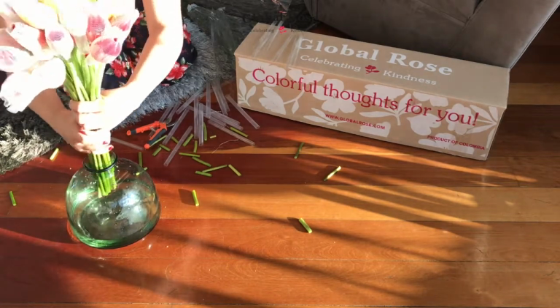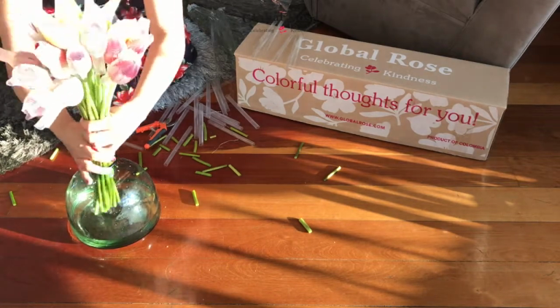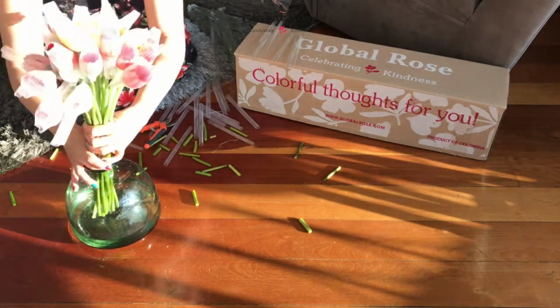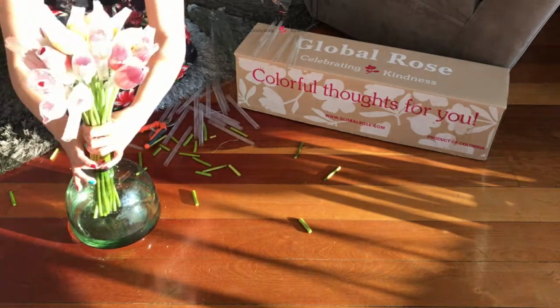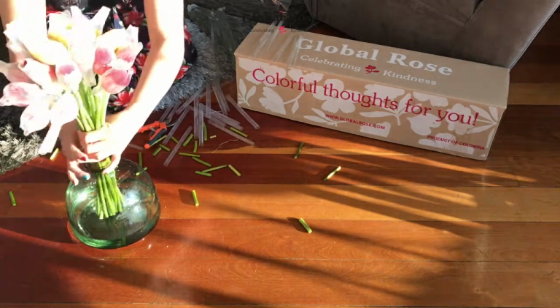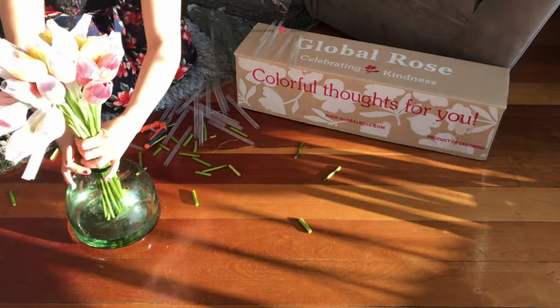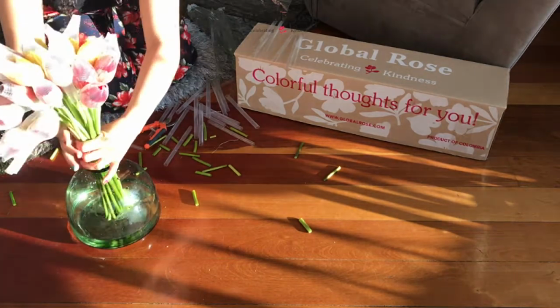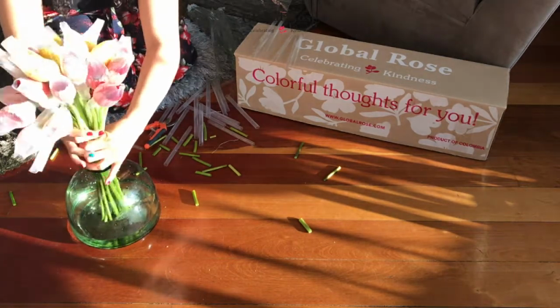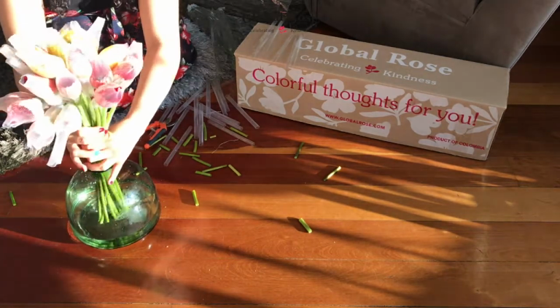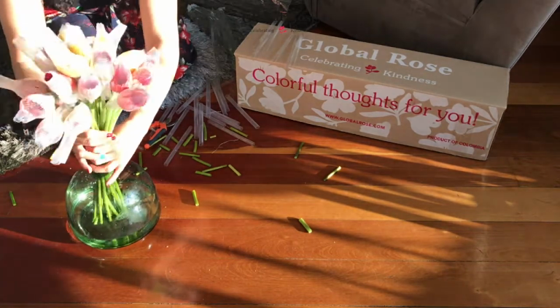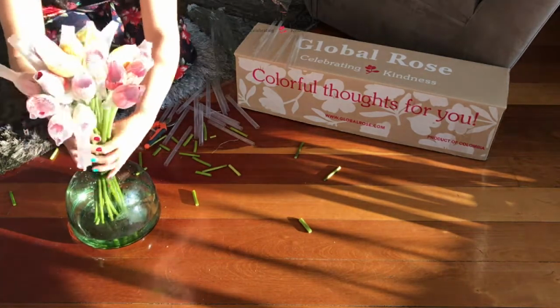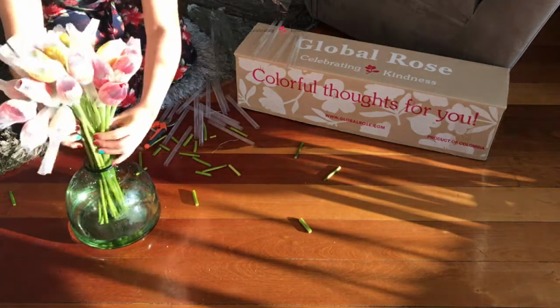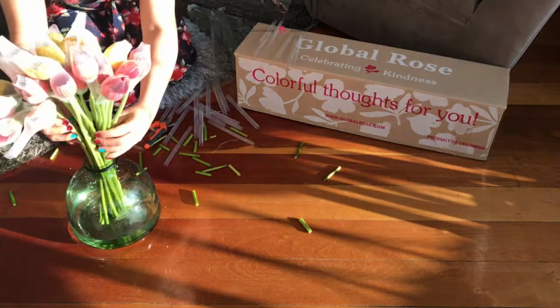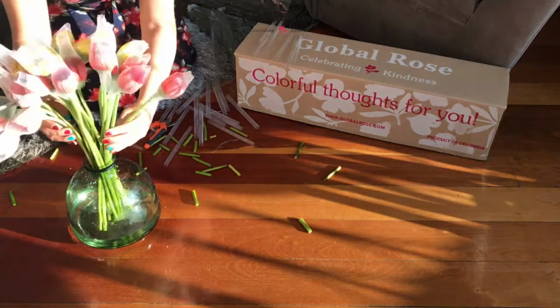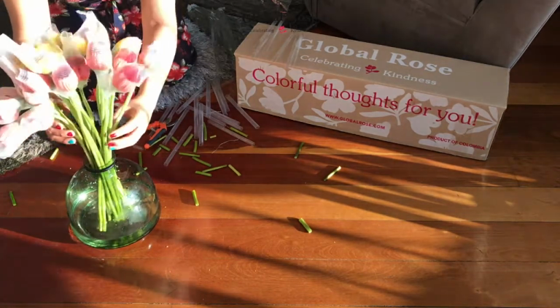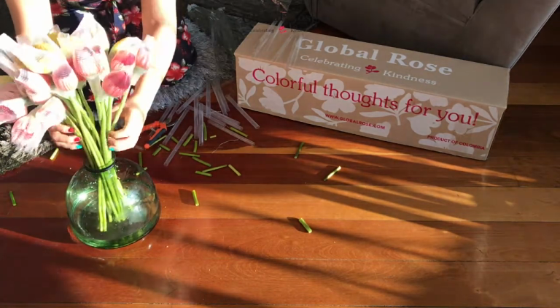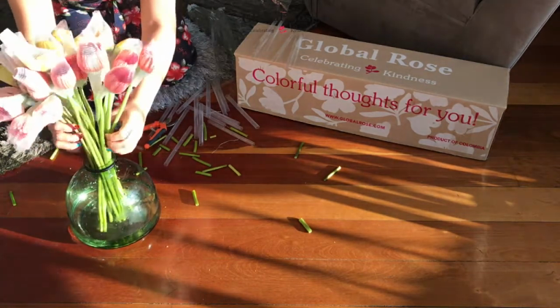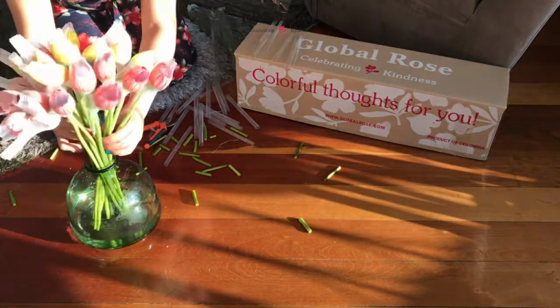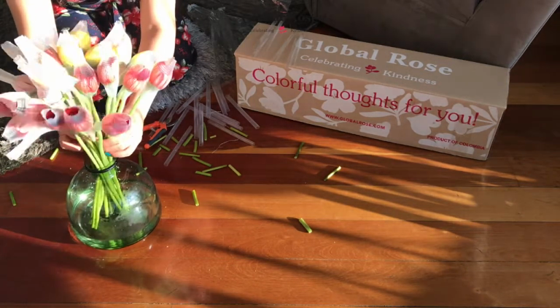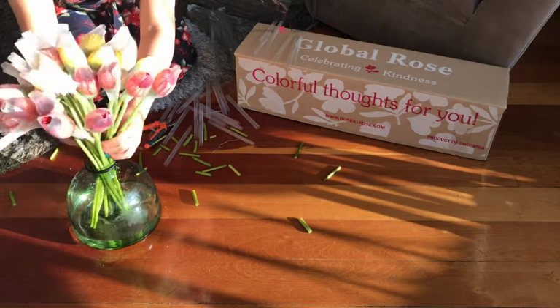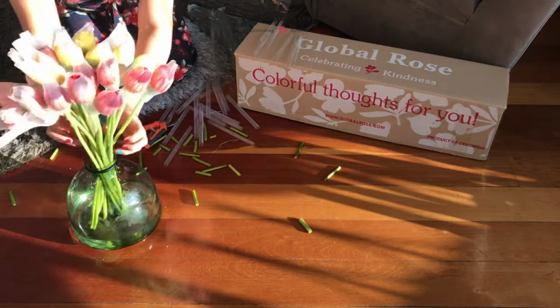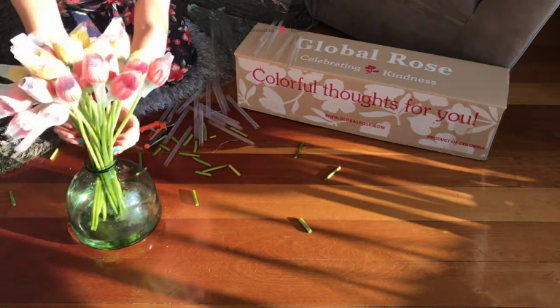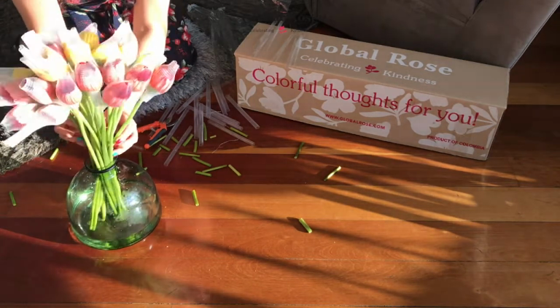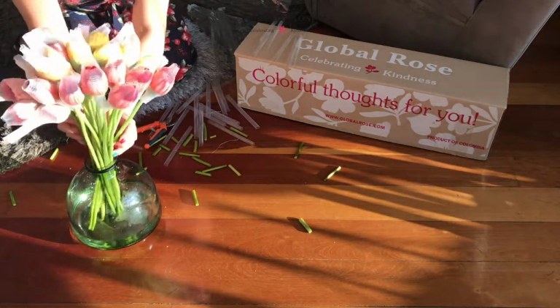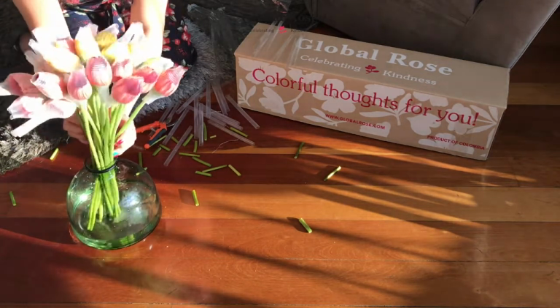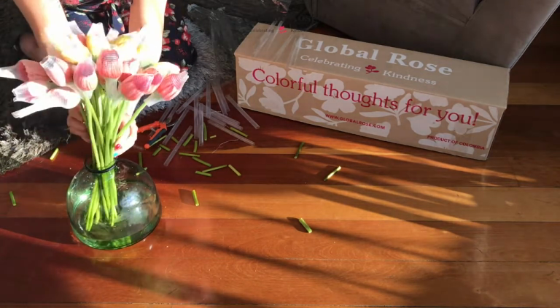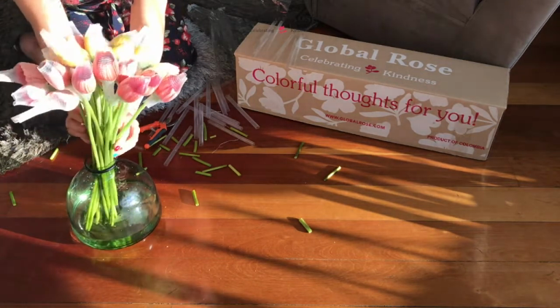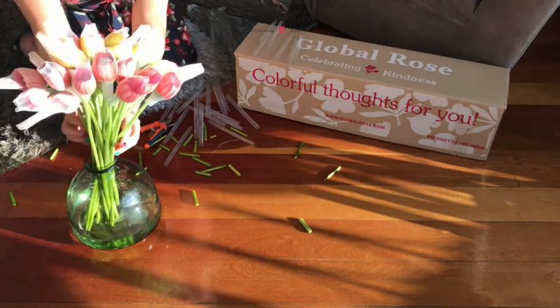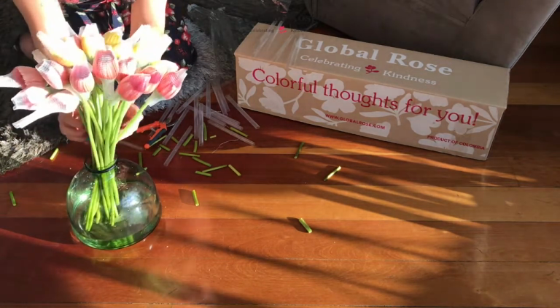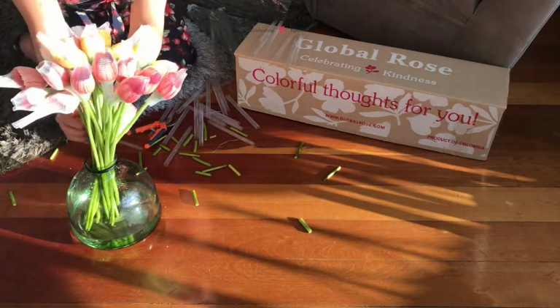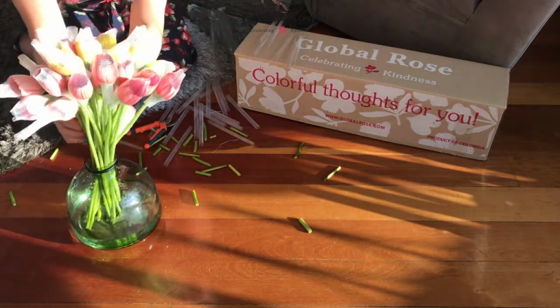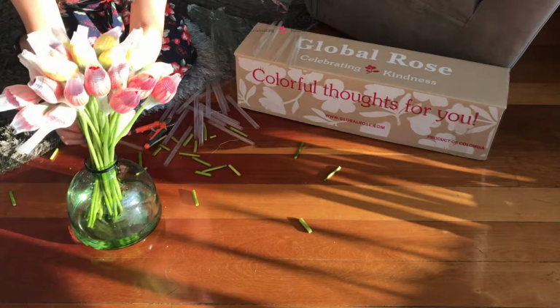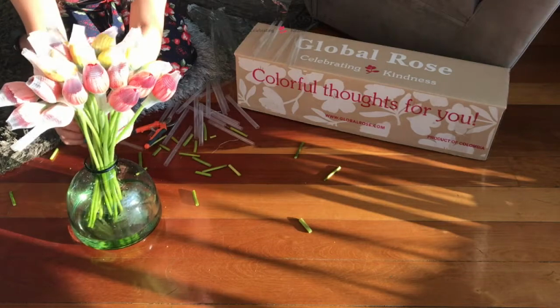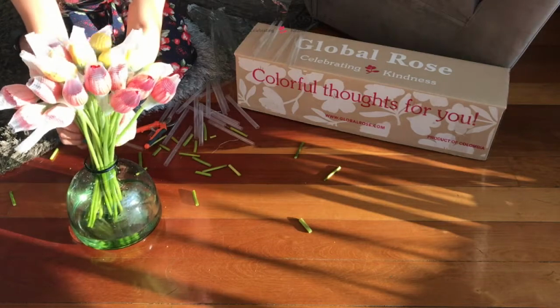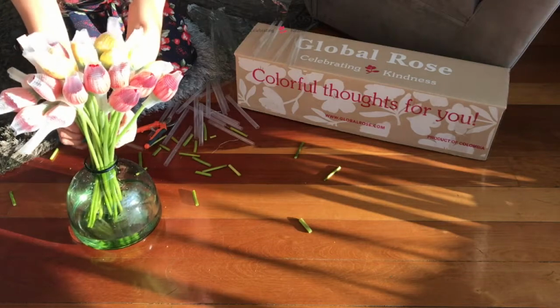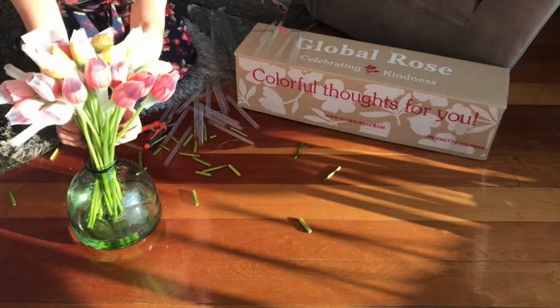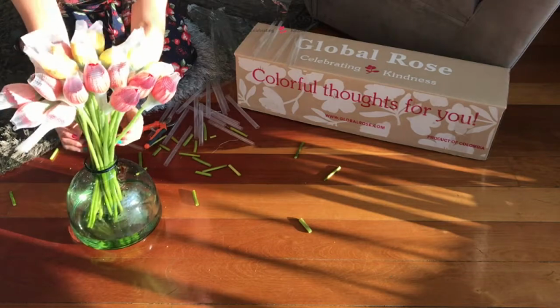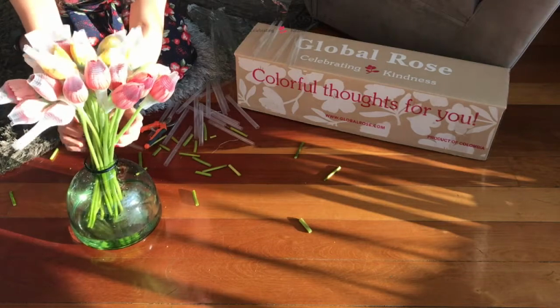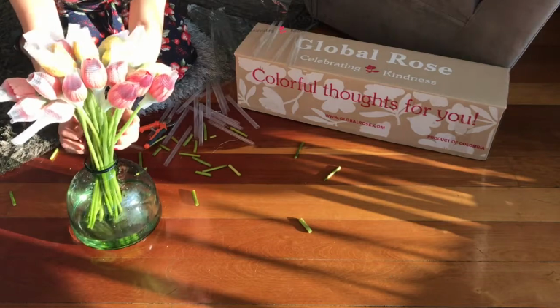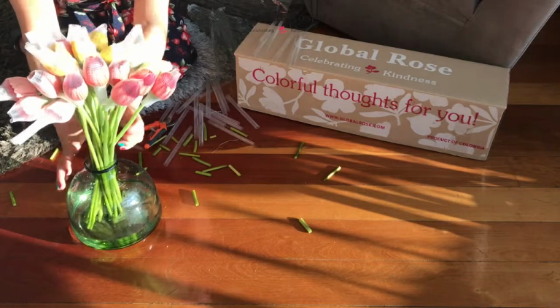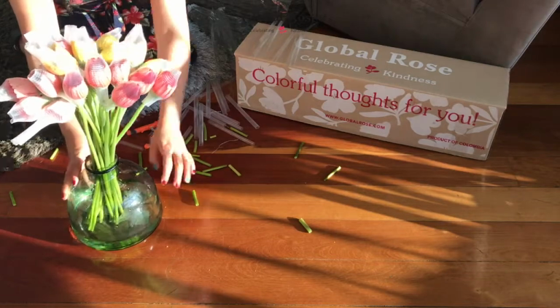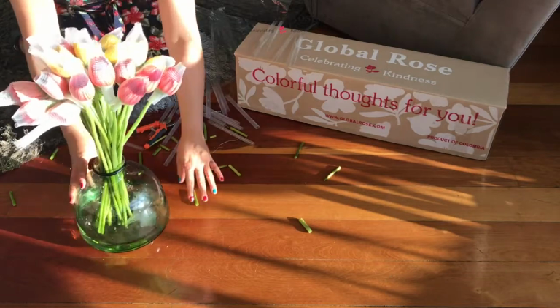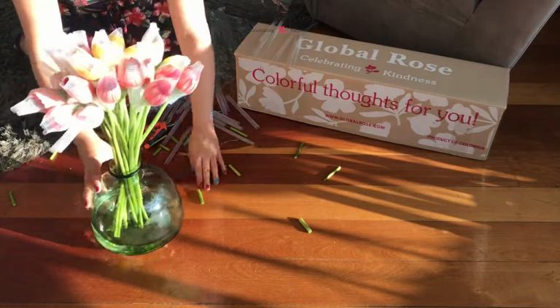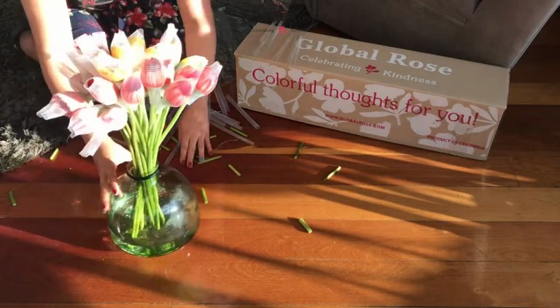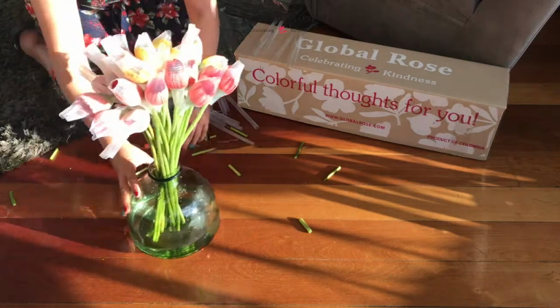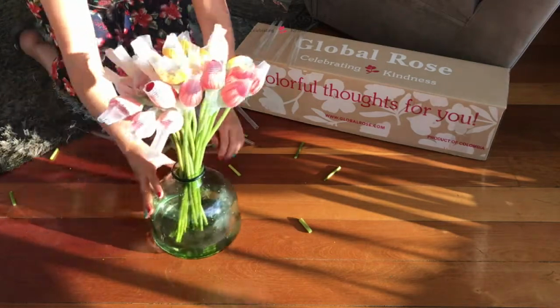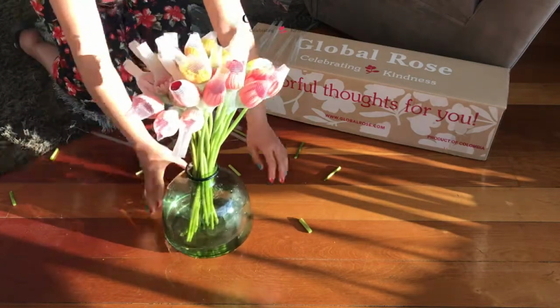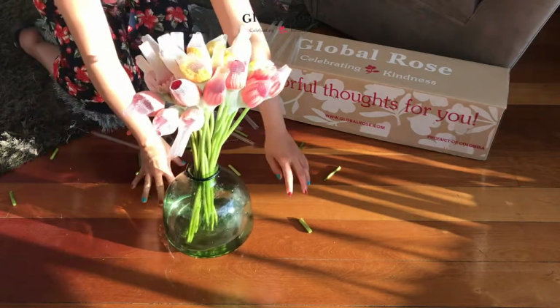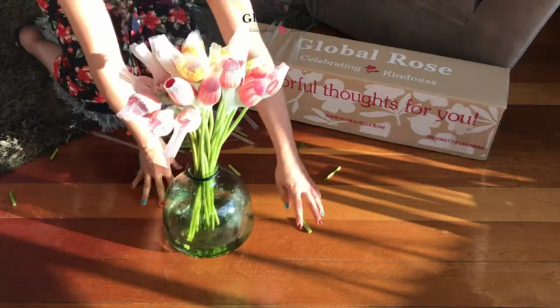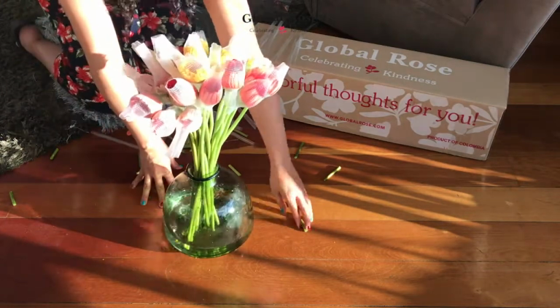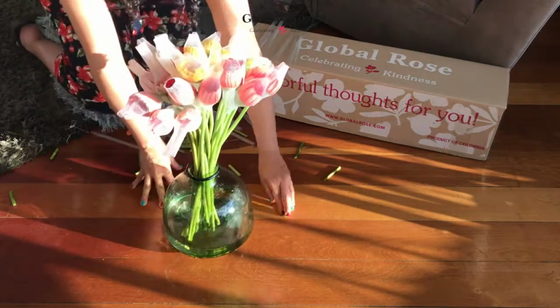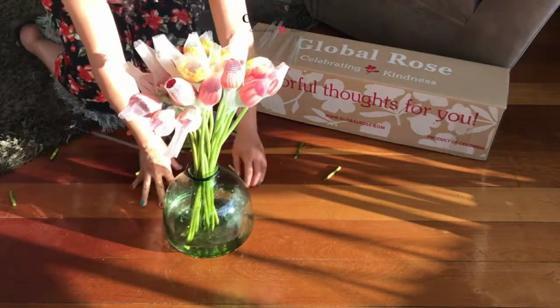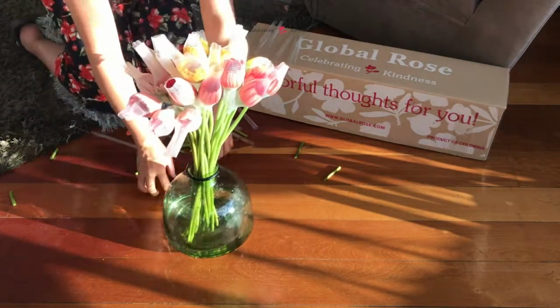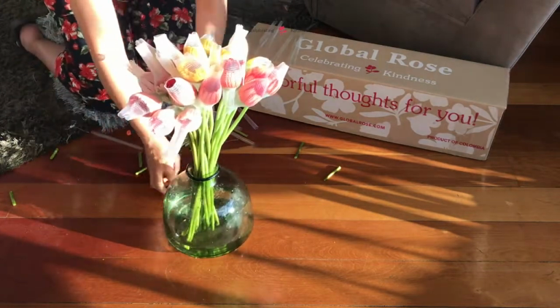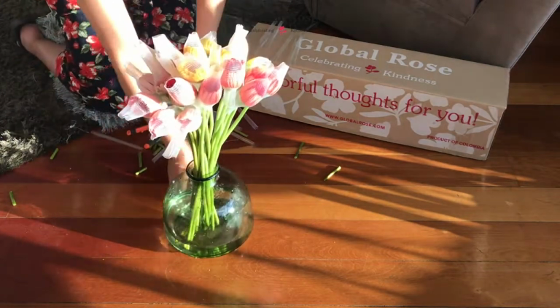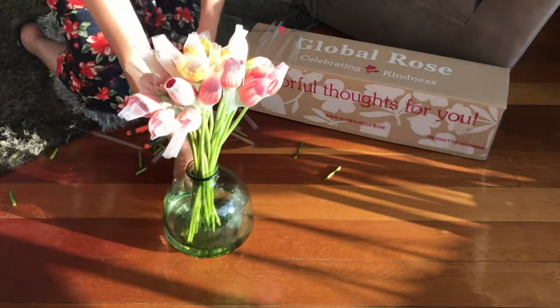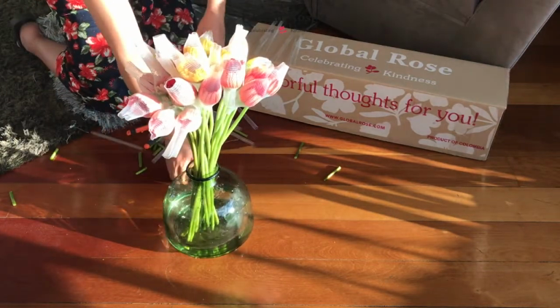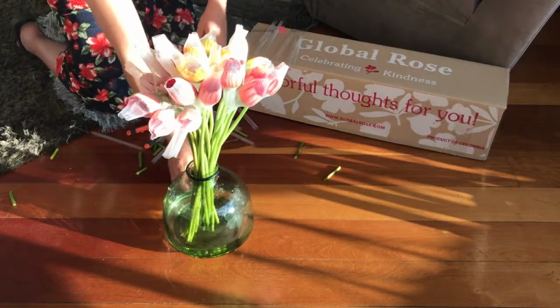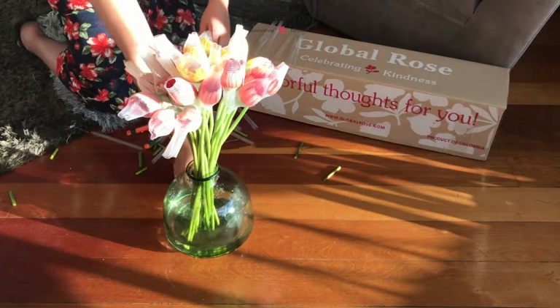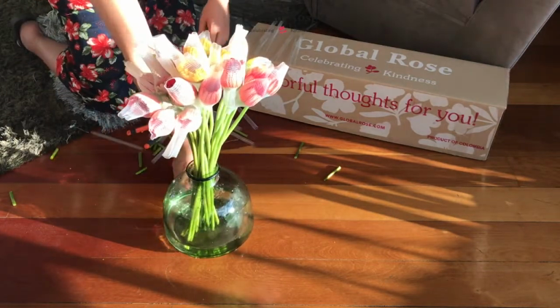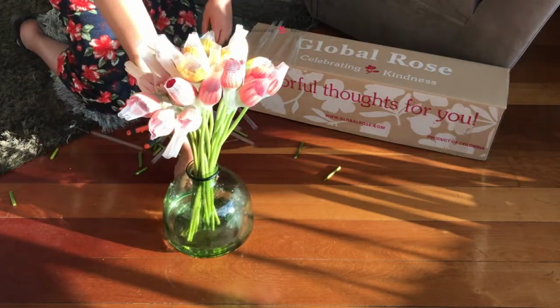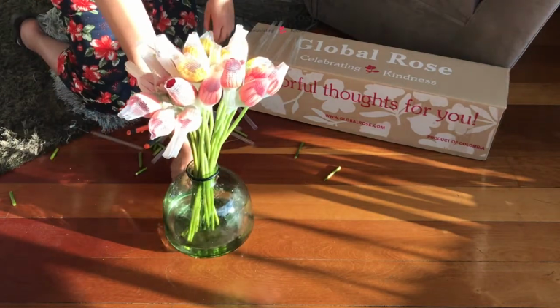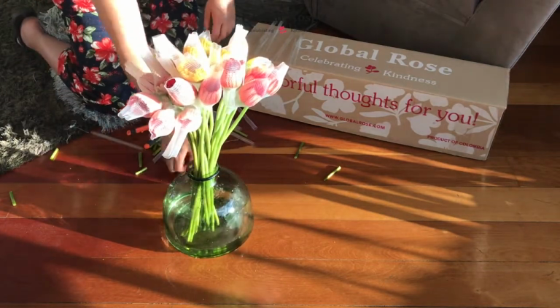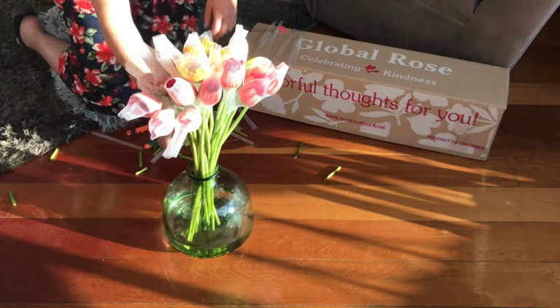We will be using 9 stems of red gerberas, 7 yellow and 7 pink gerberas.